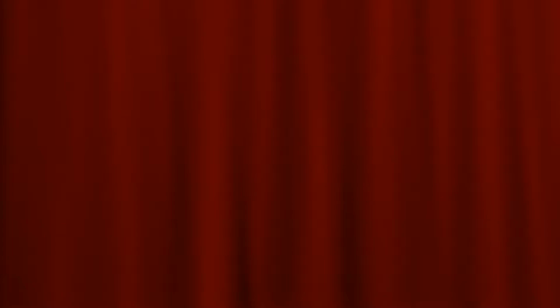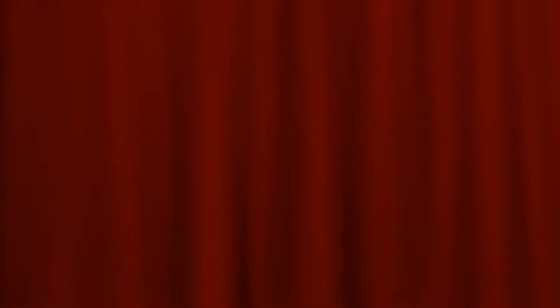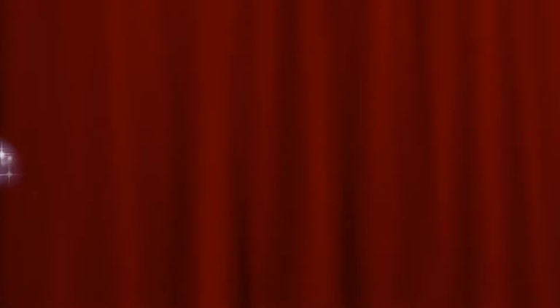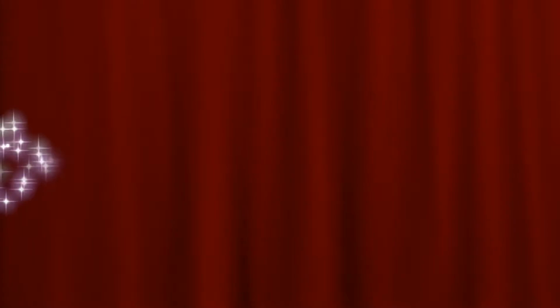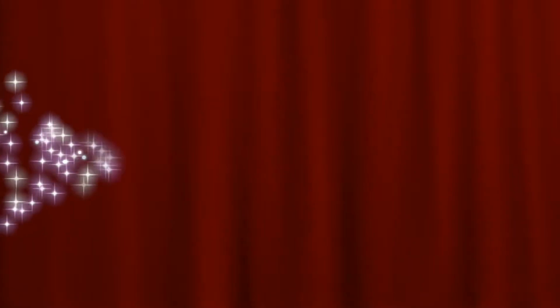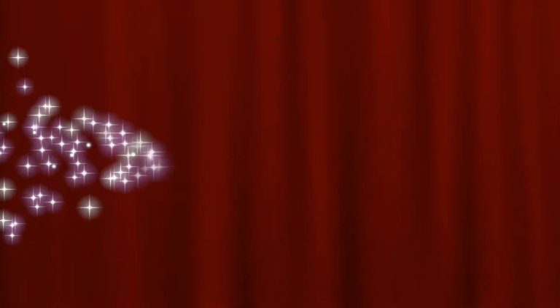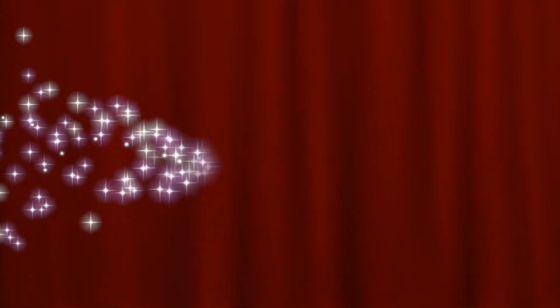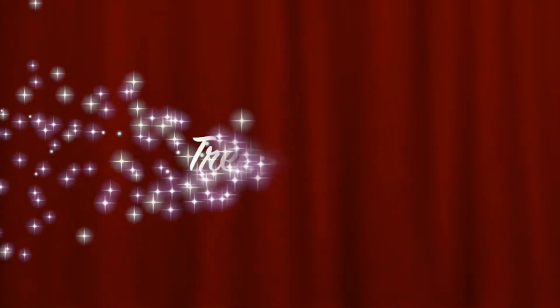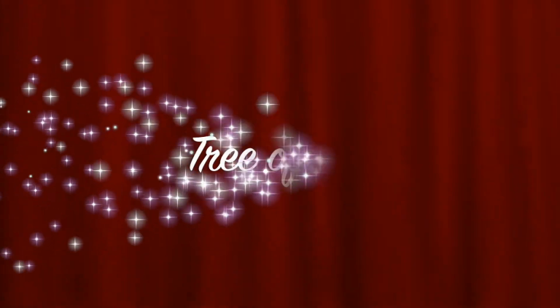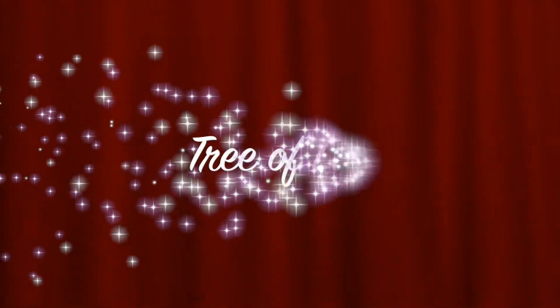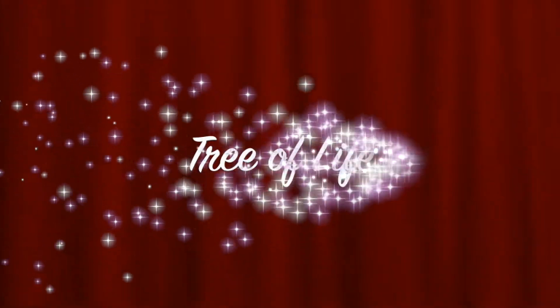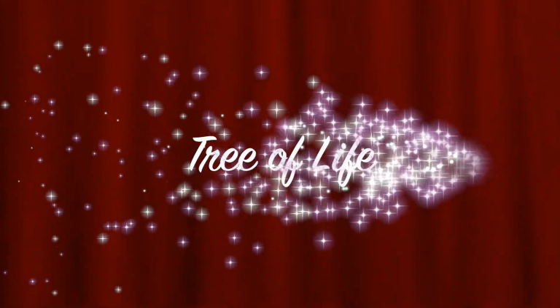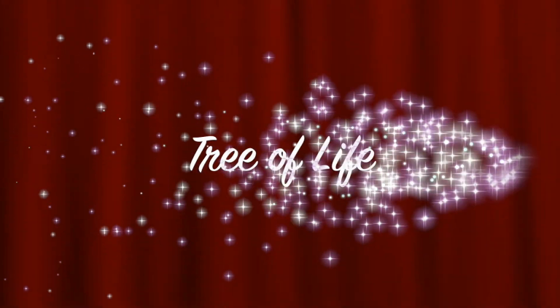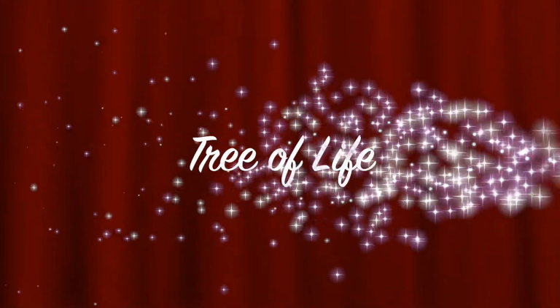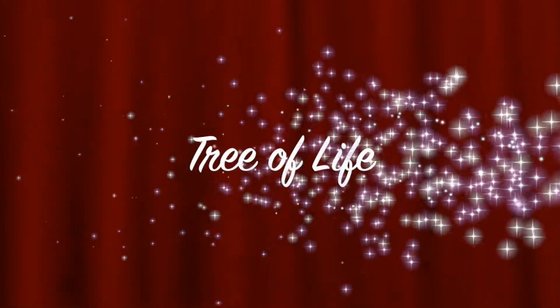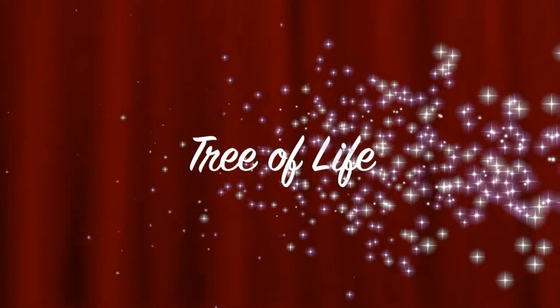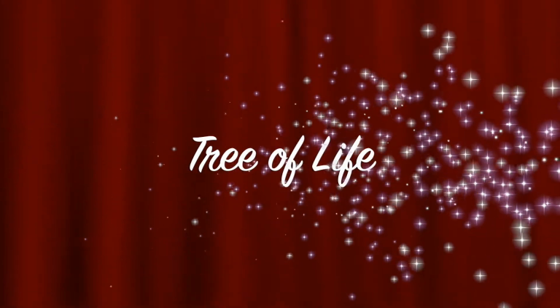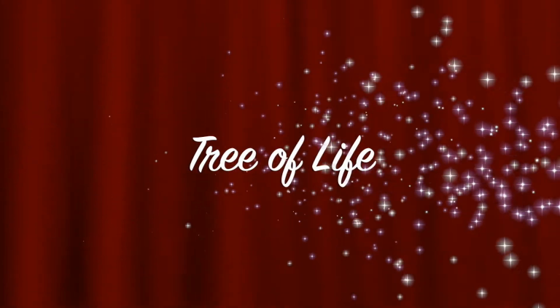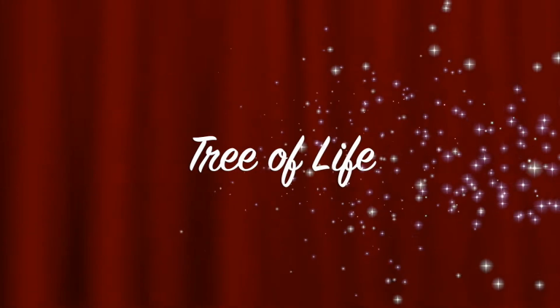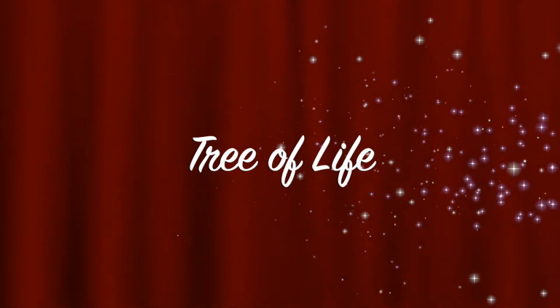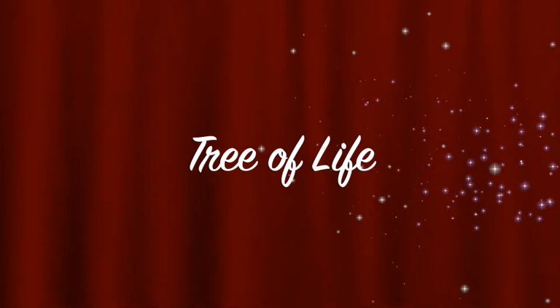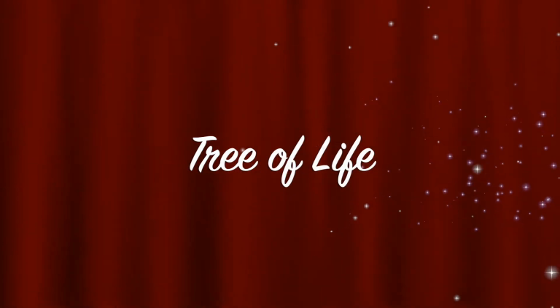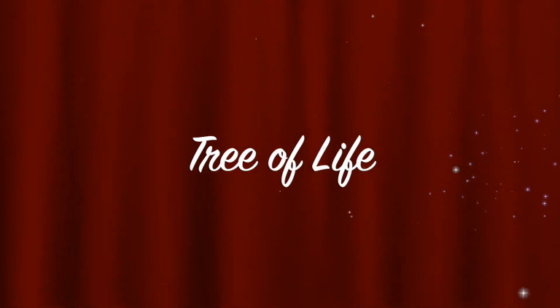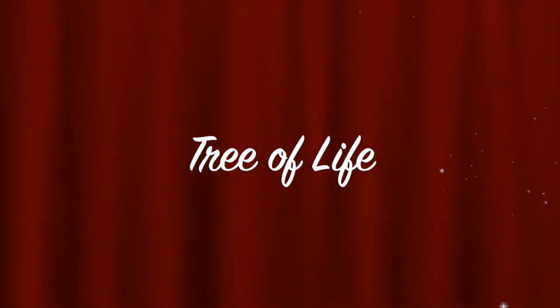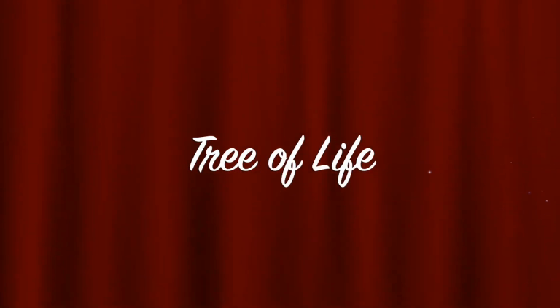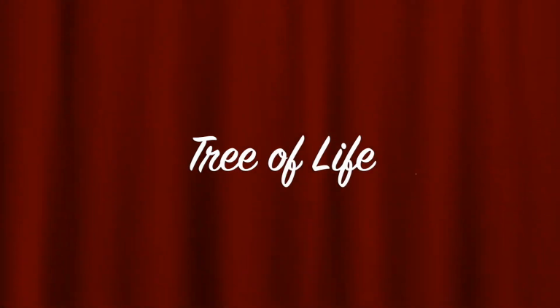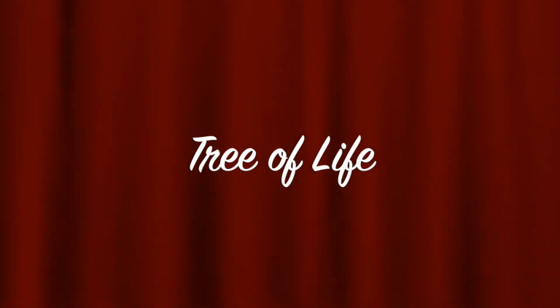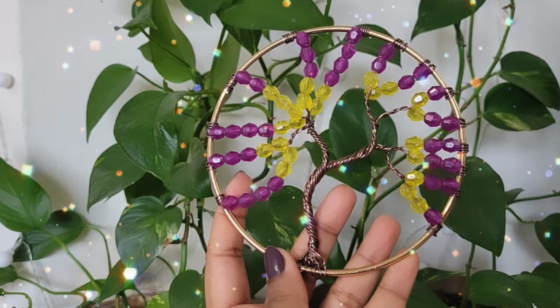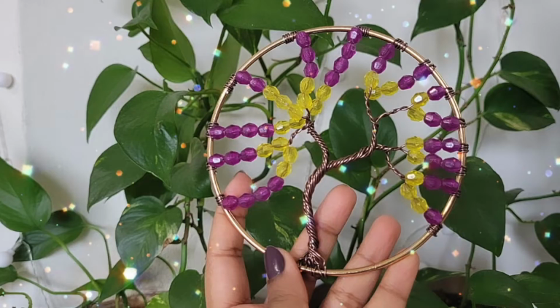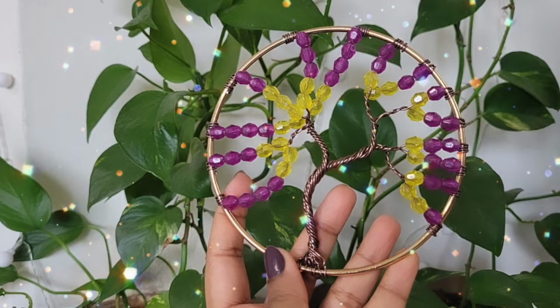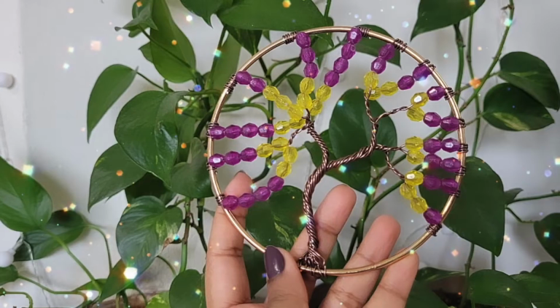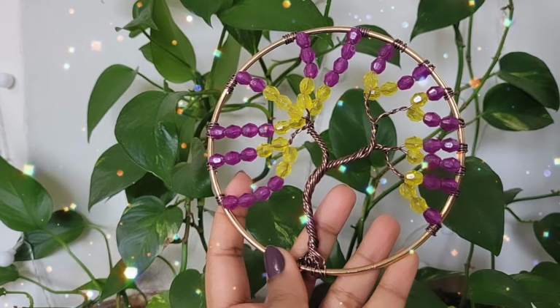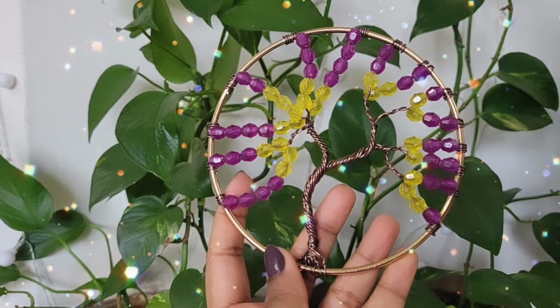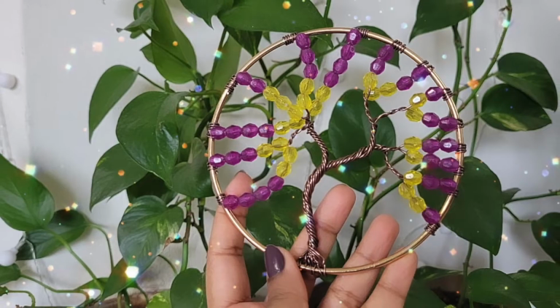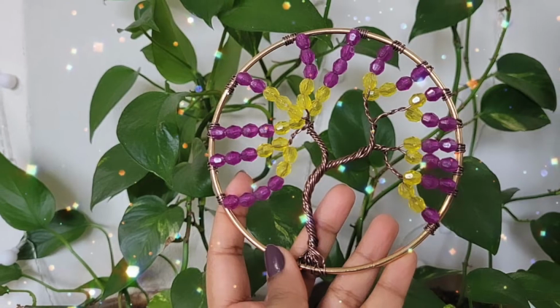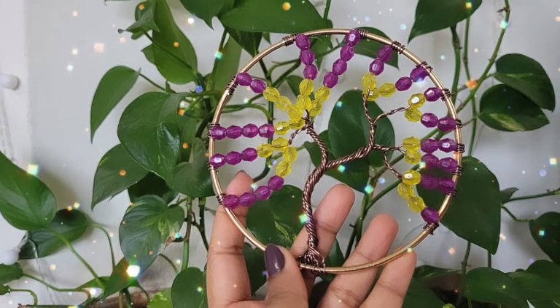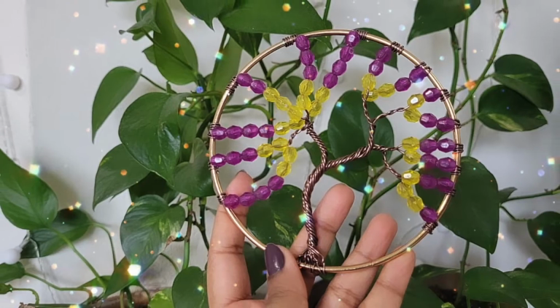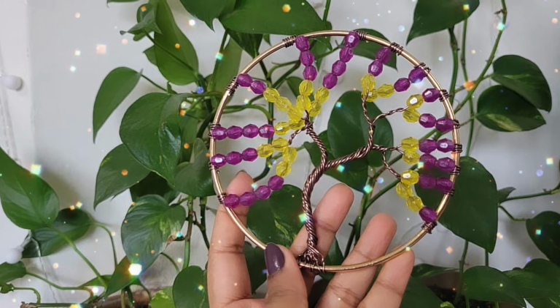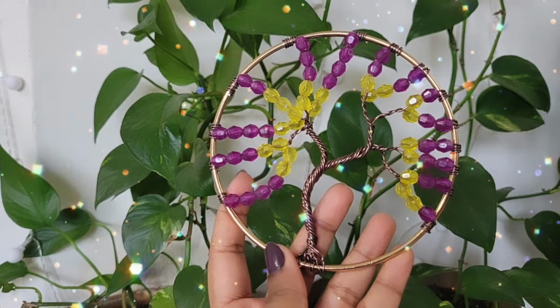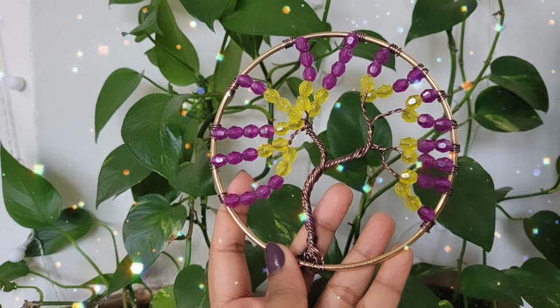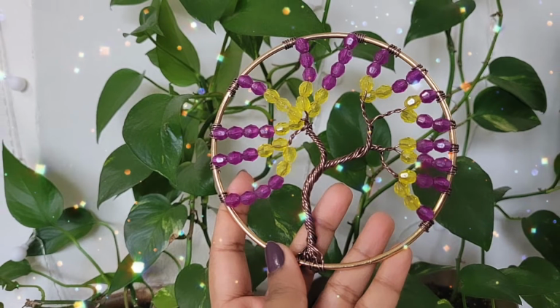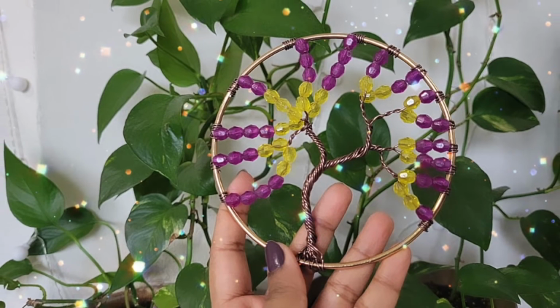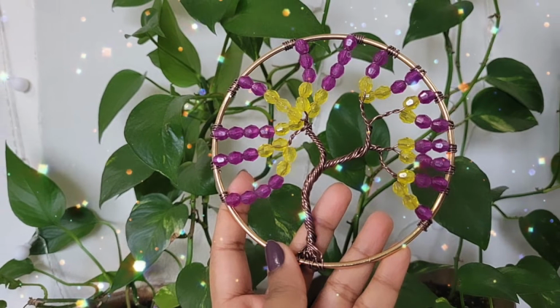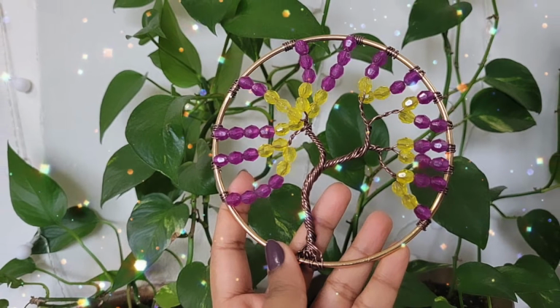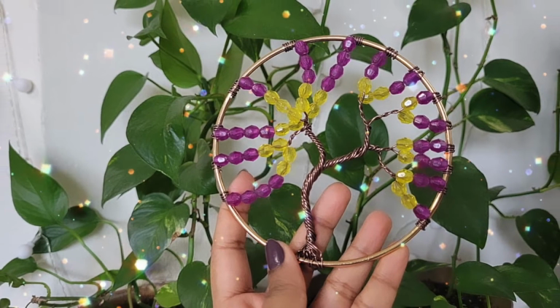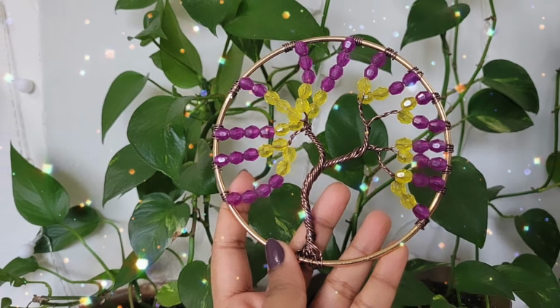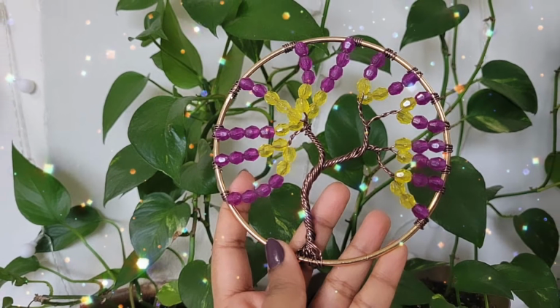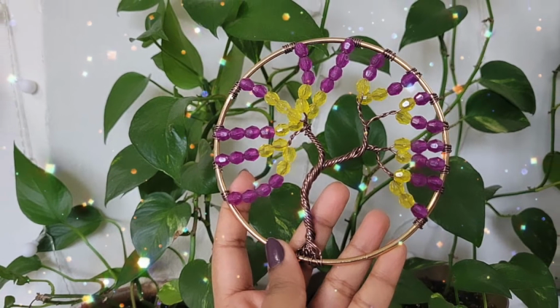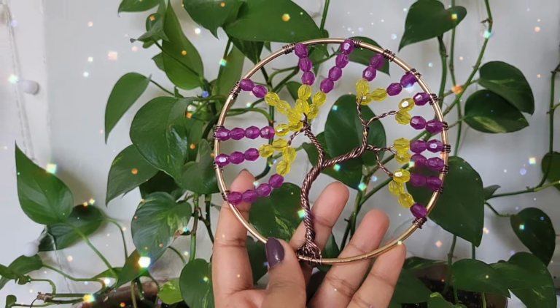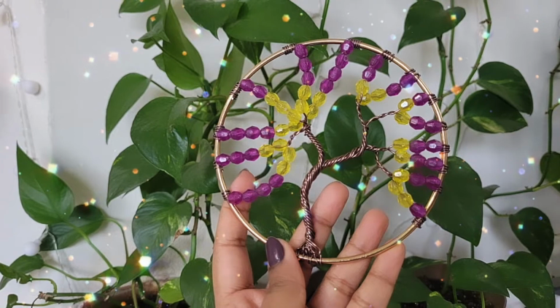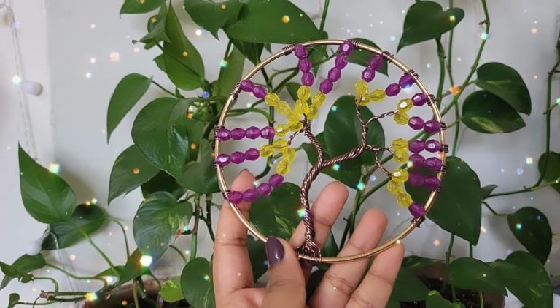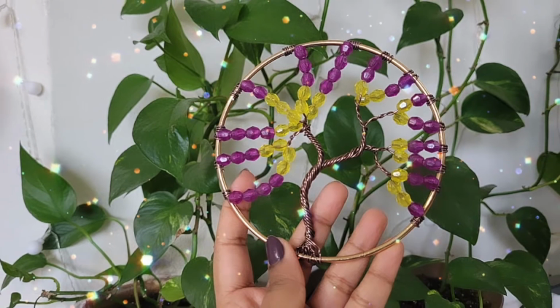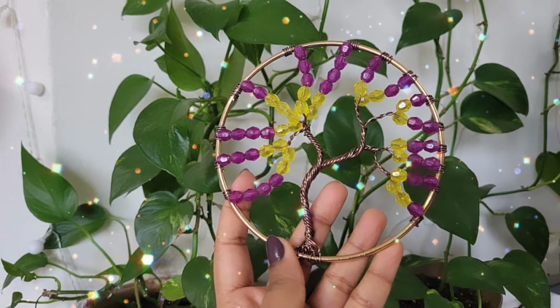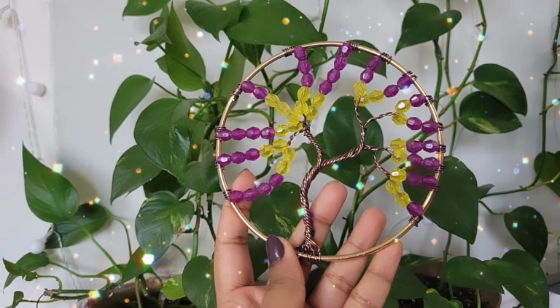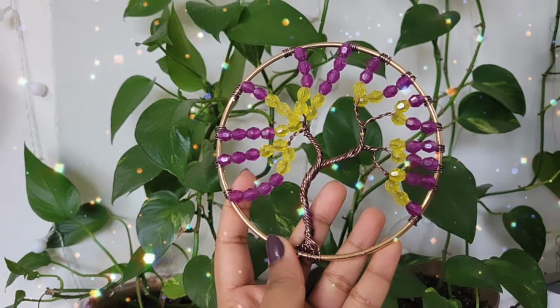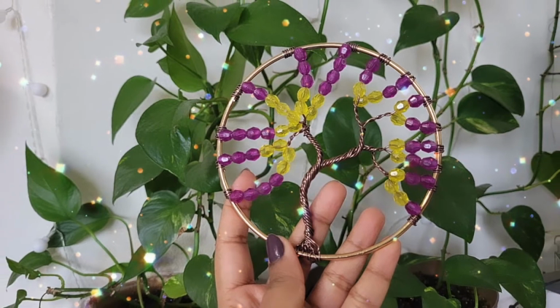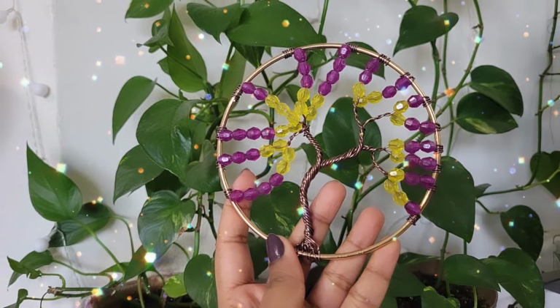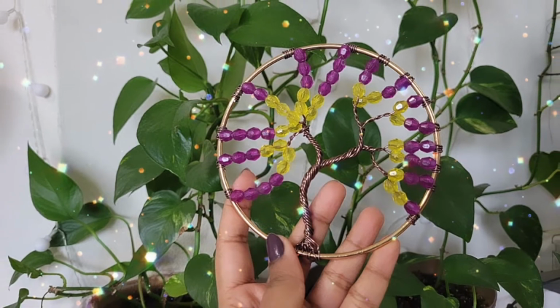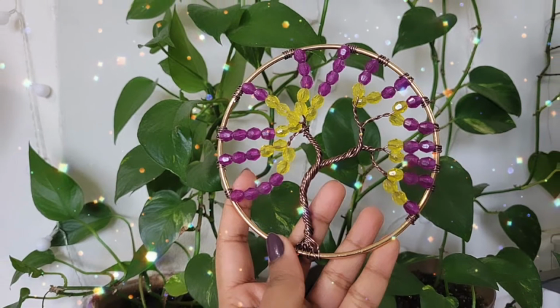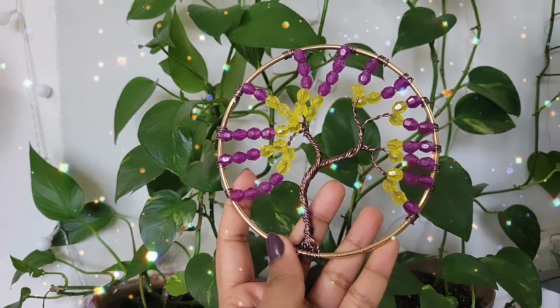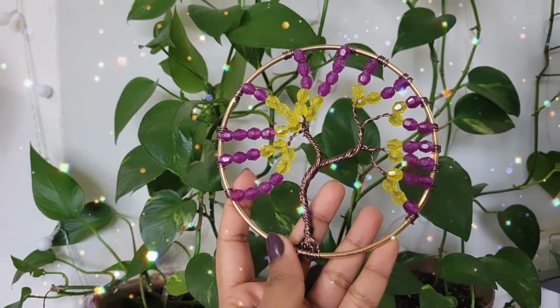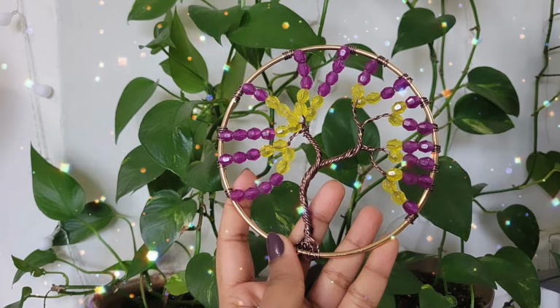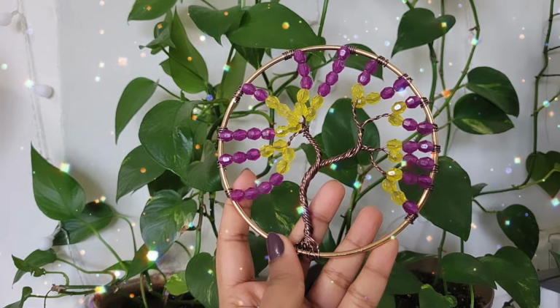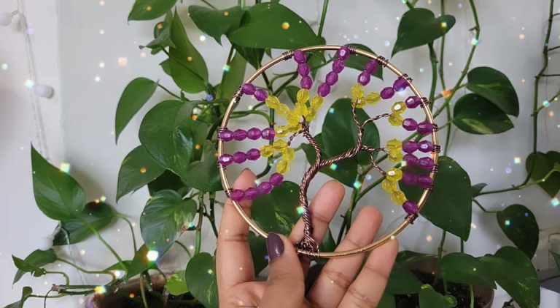Hello everybody, welcome to Charisma. Today we are making this tree of life using a dream catcher ring.